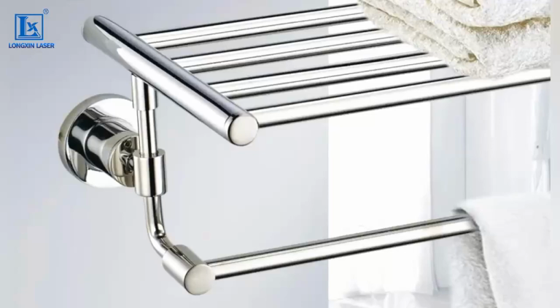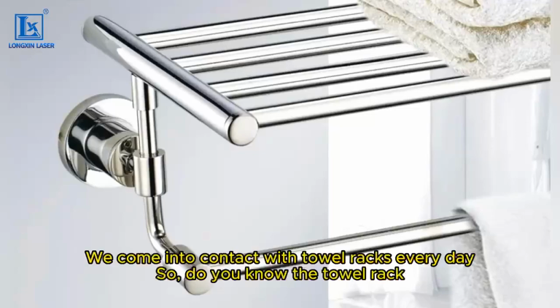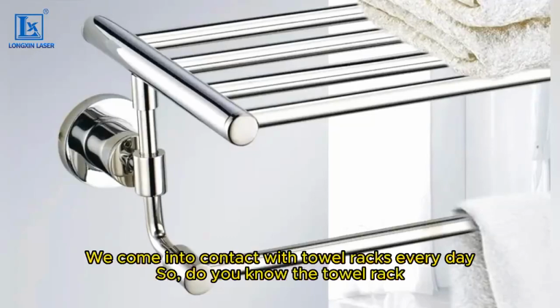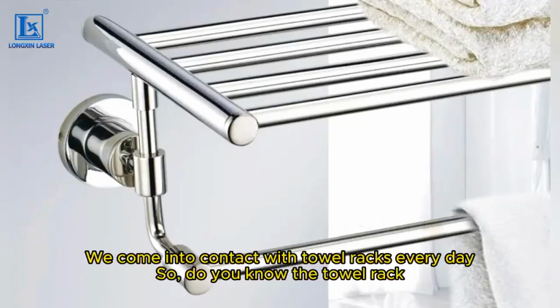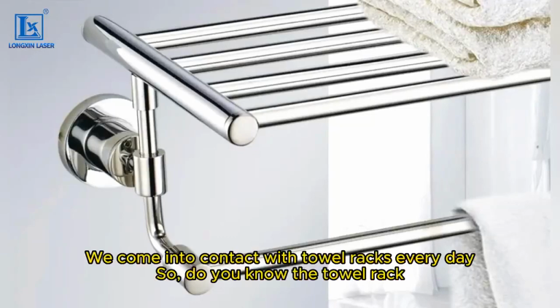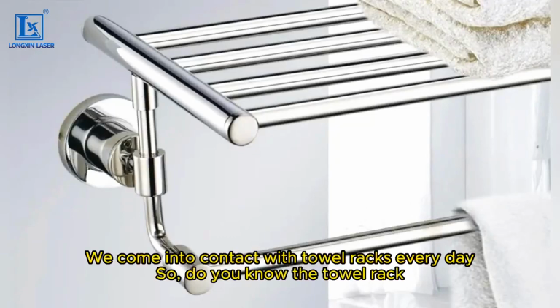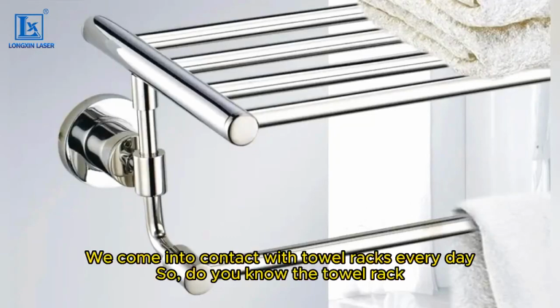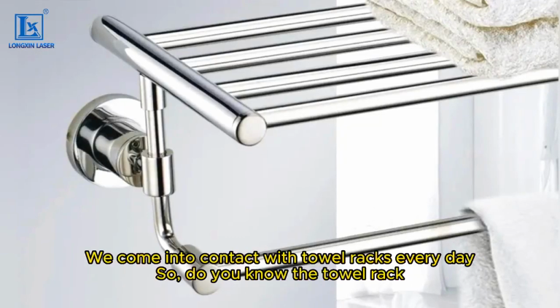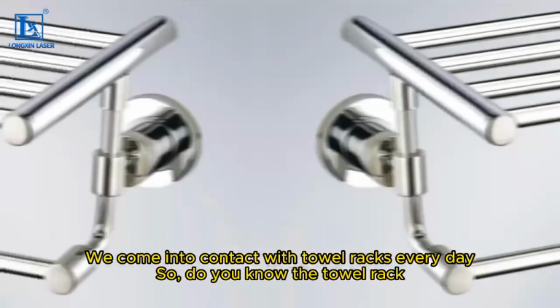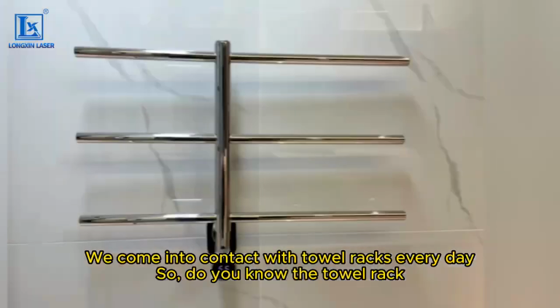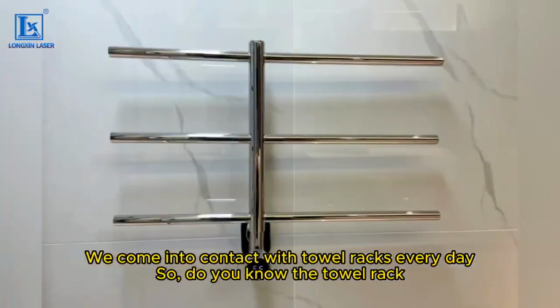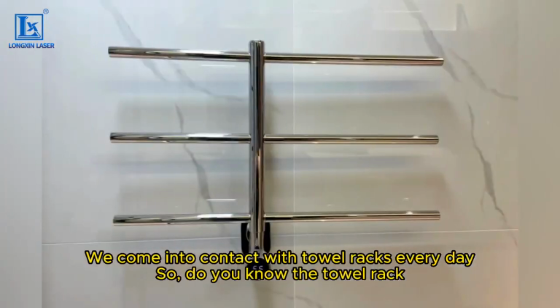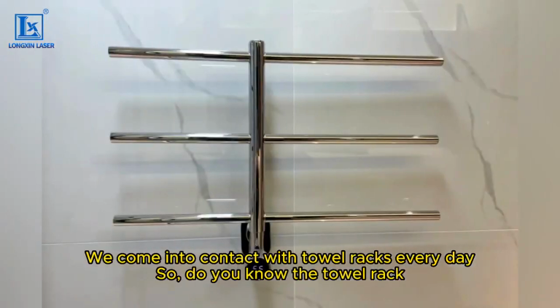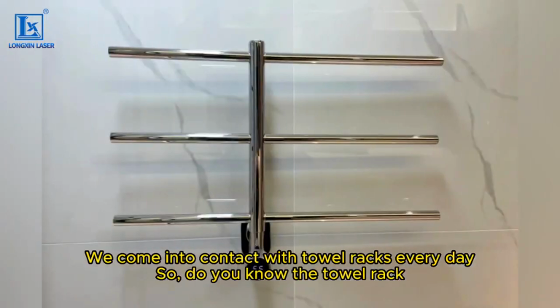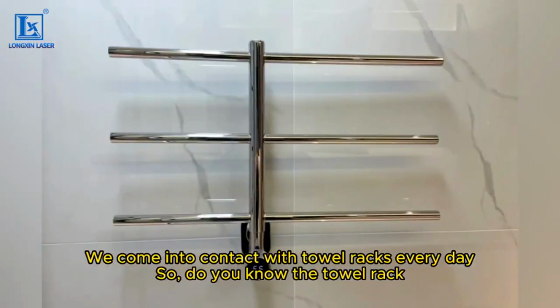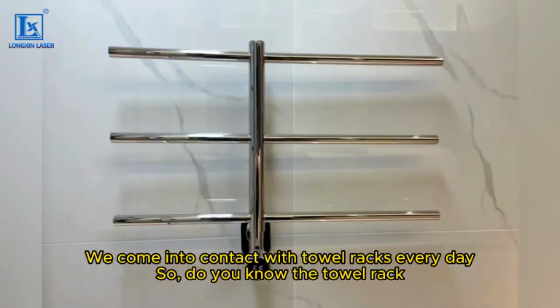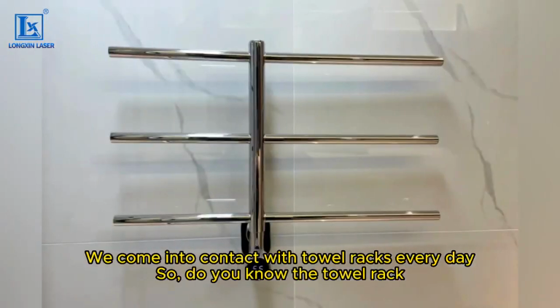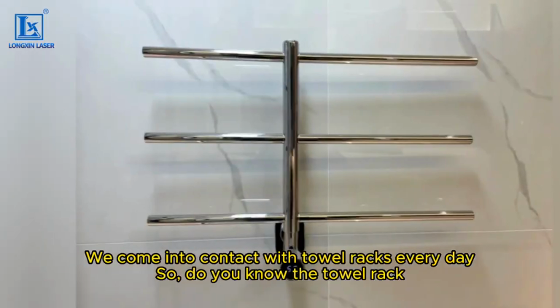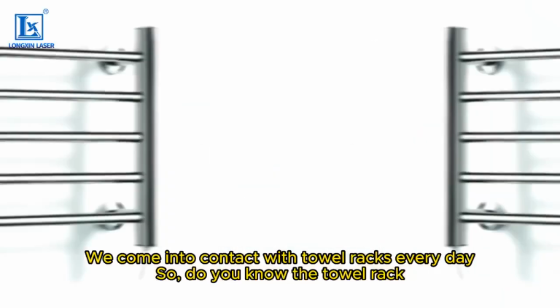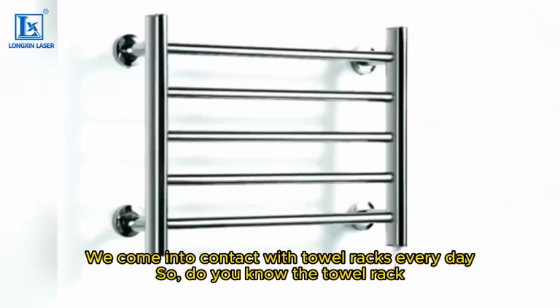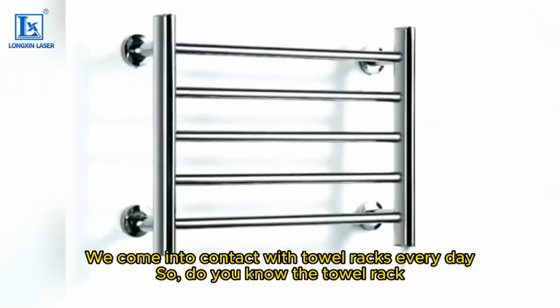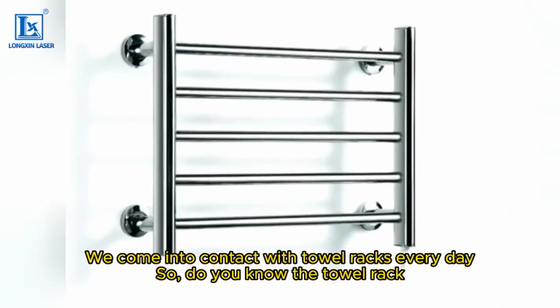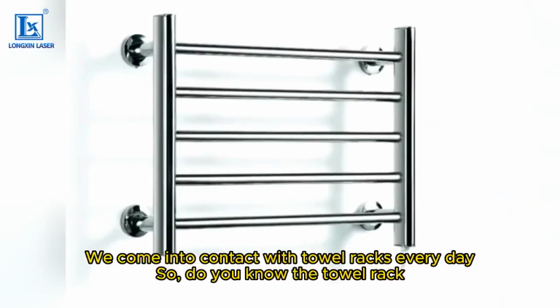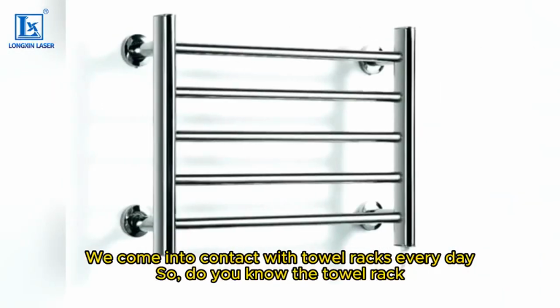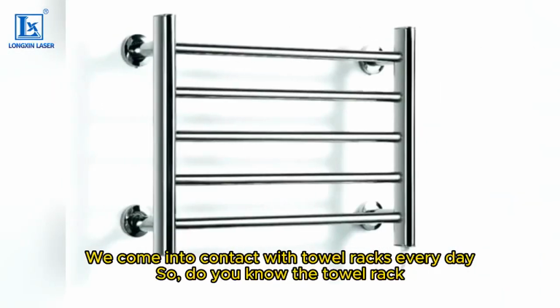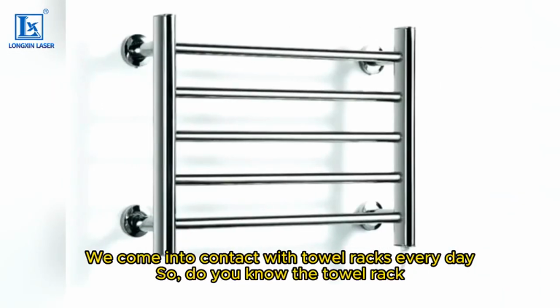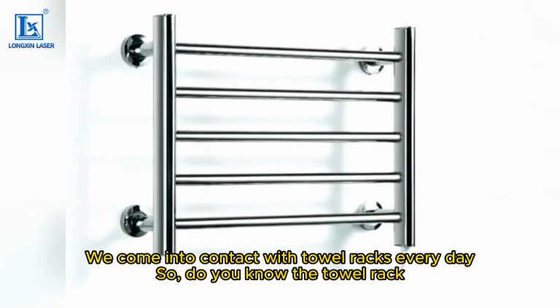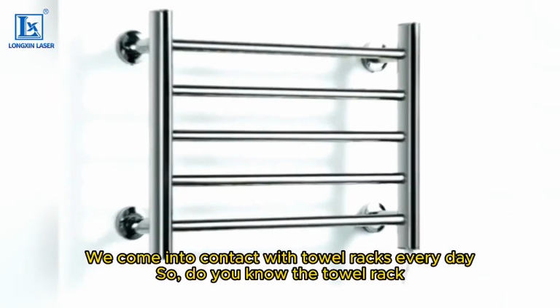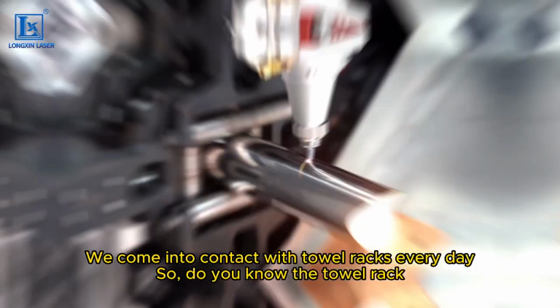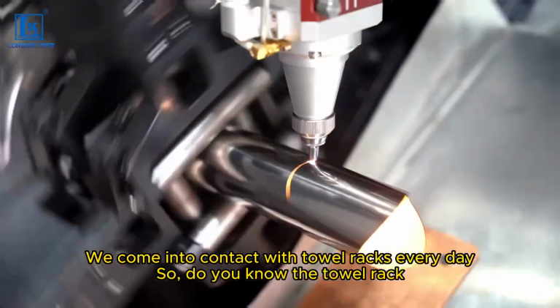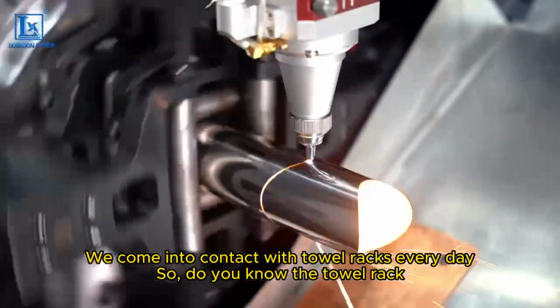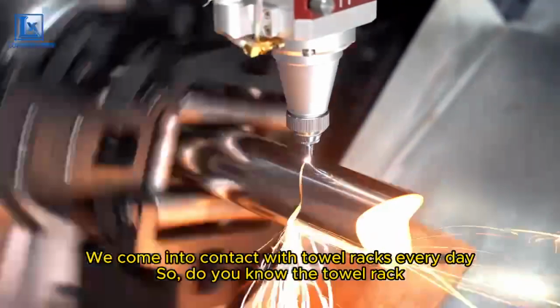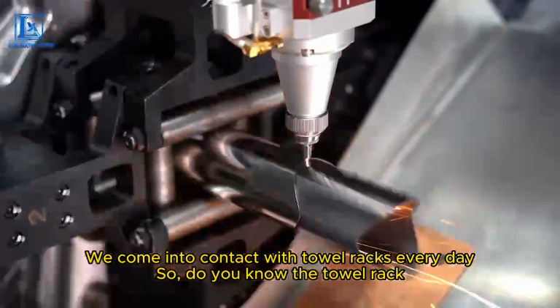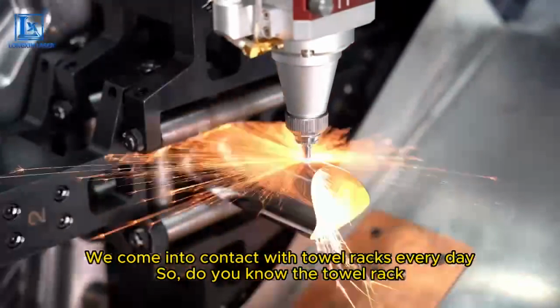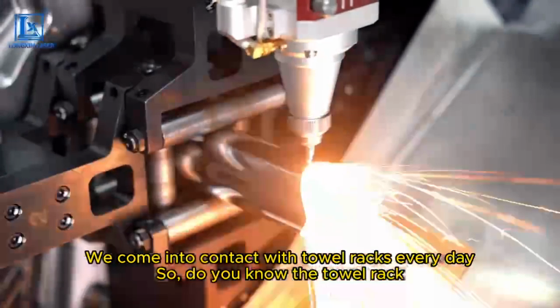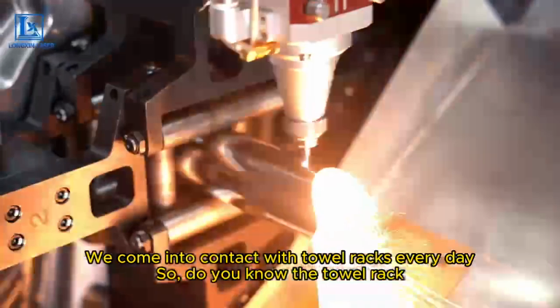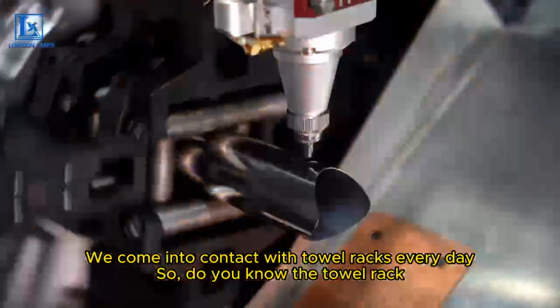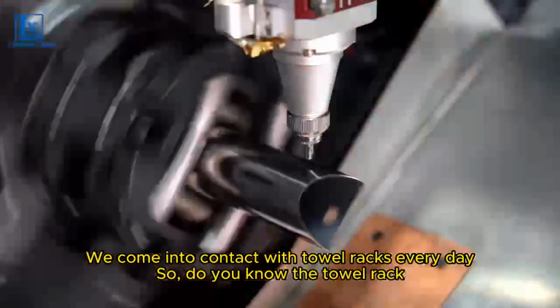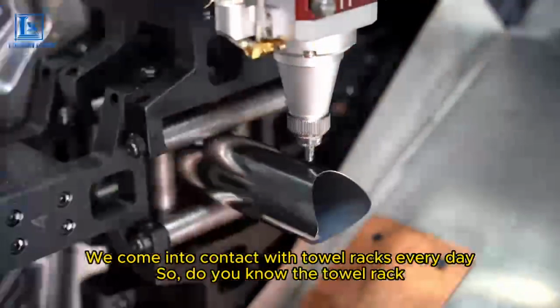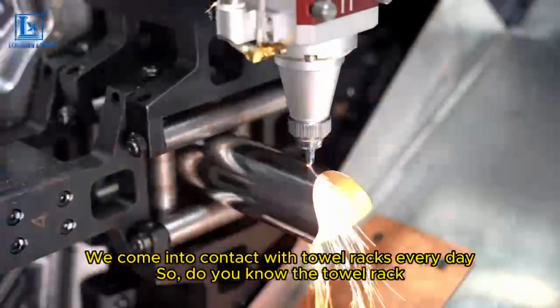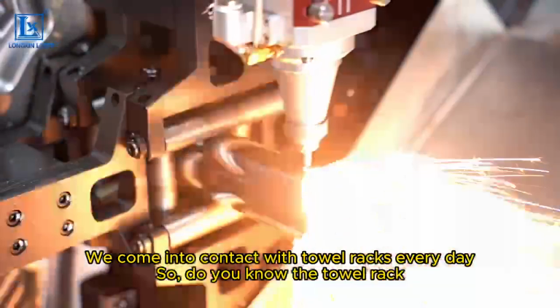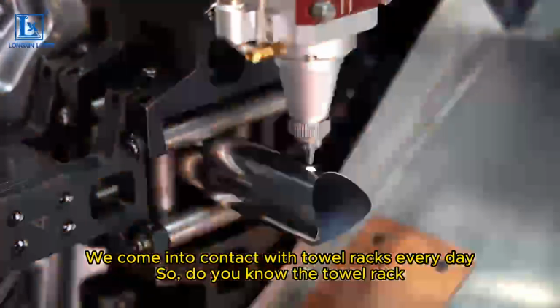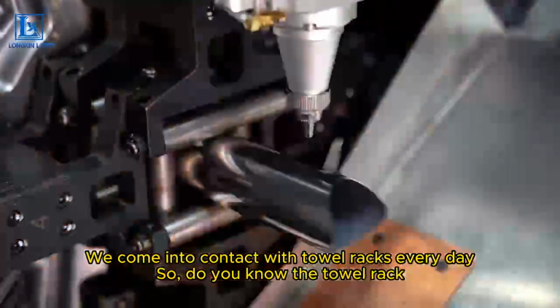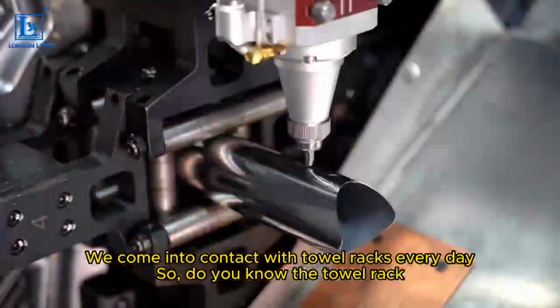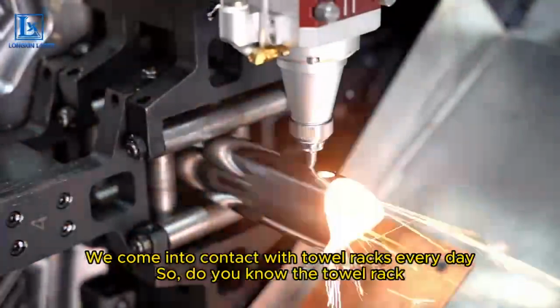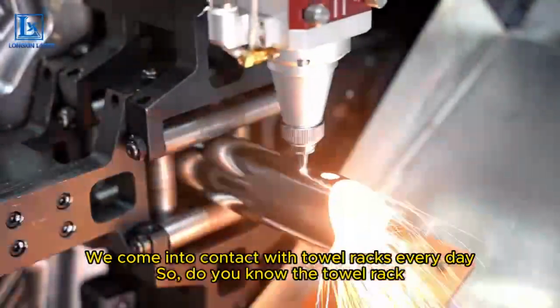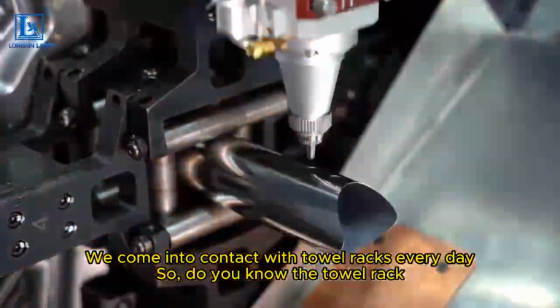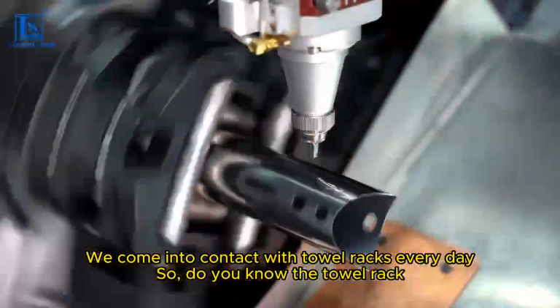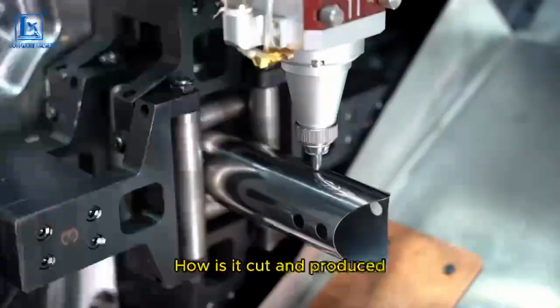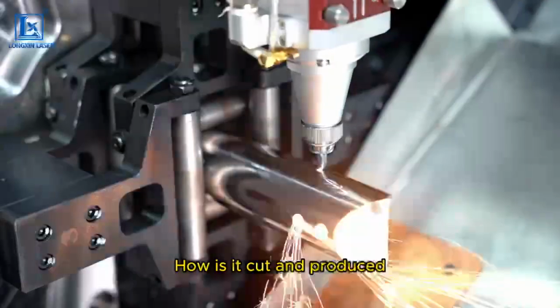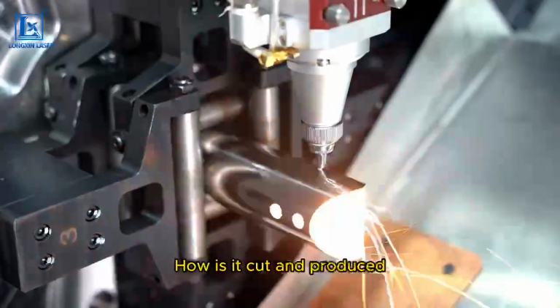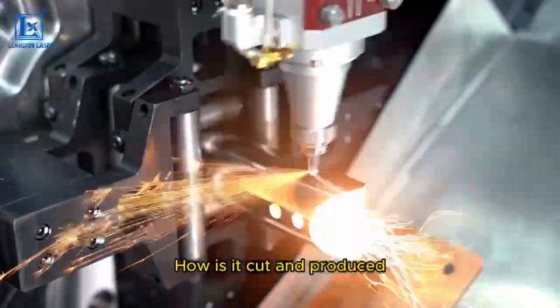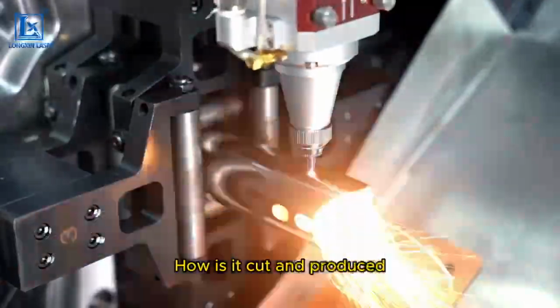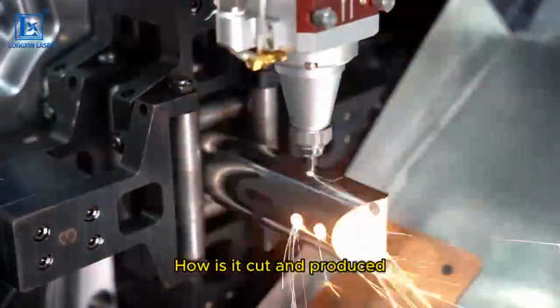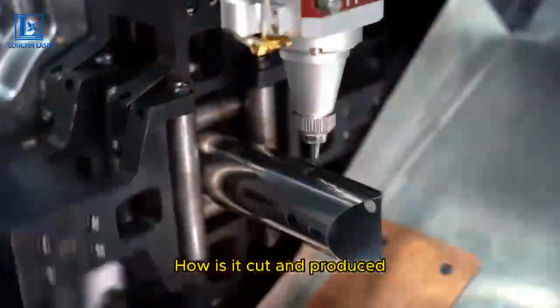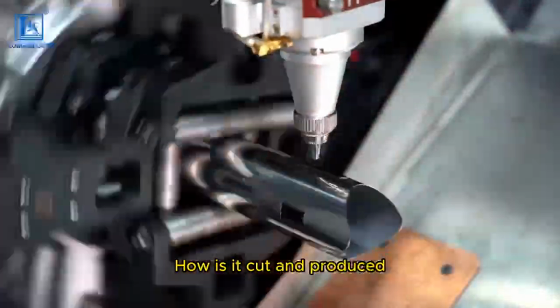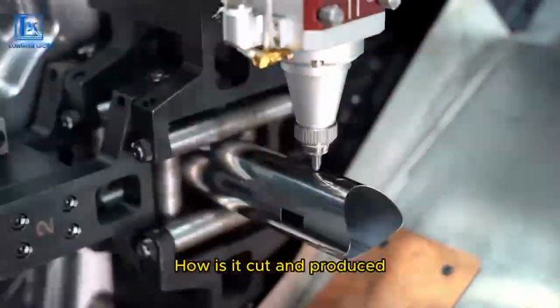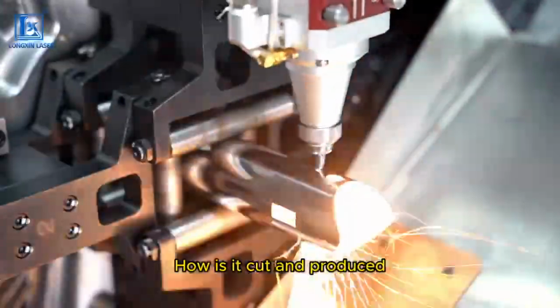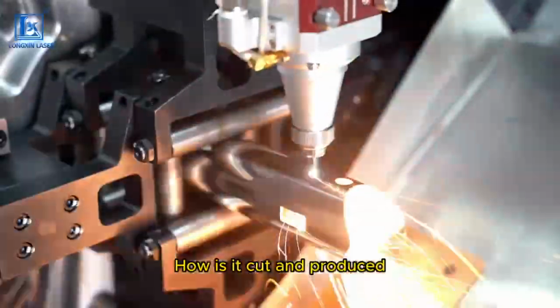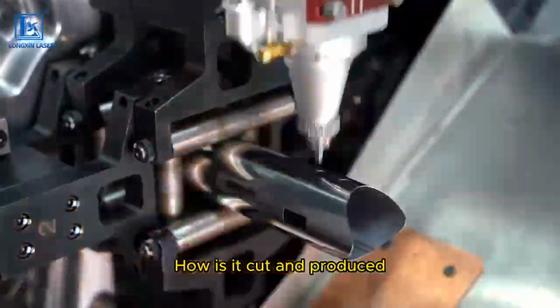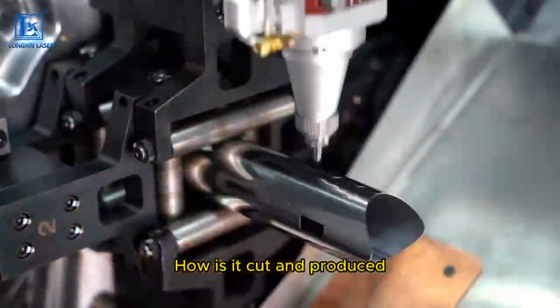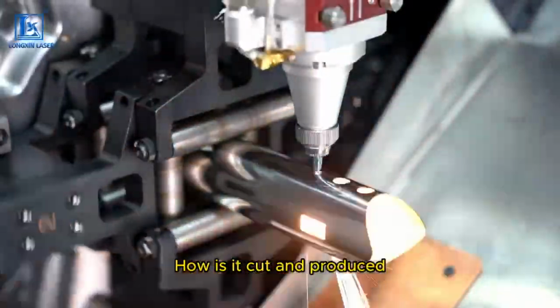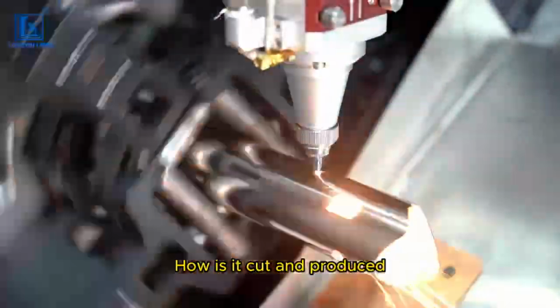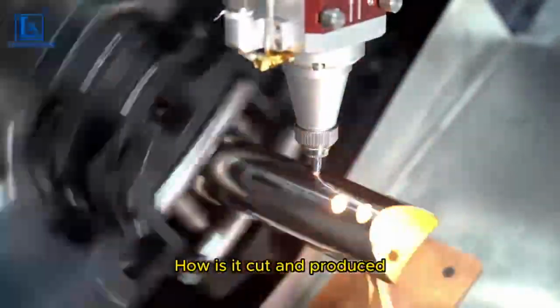We come into contact with towel racks every day. Do you know the towel rack? How is it cut and produced?